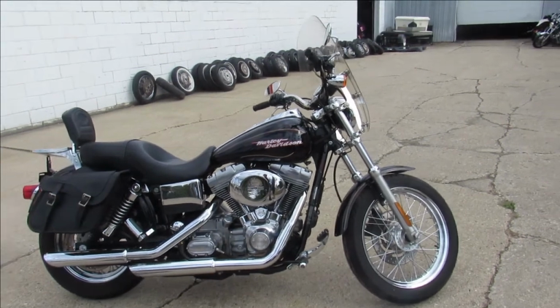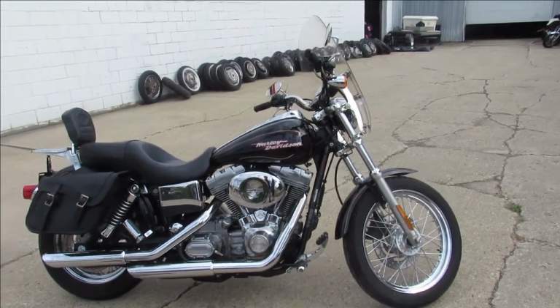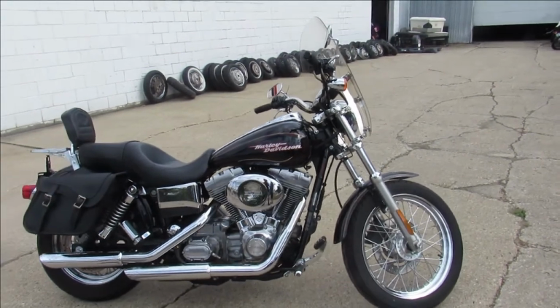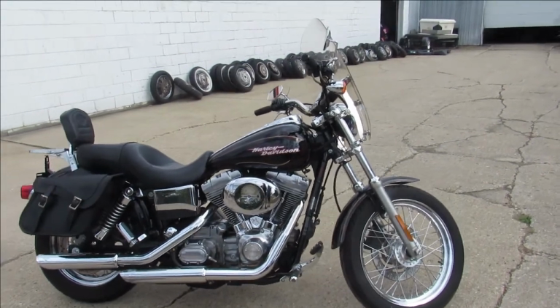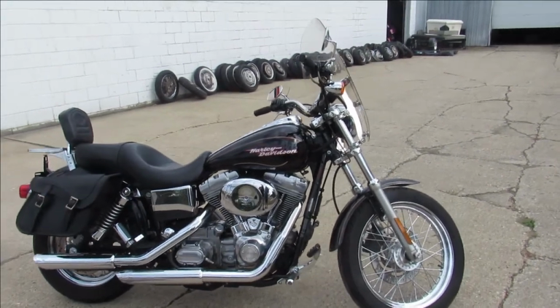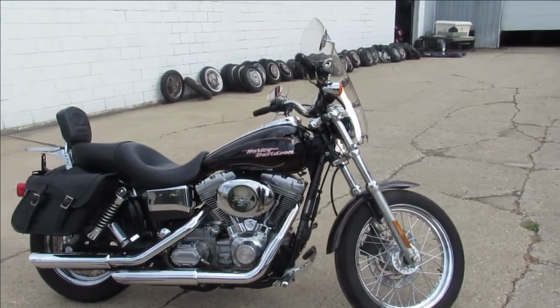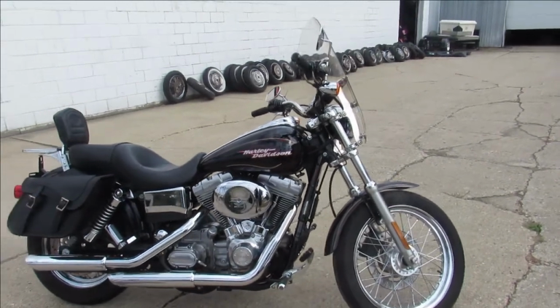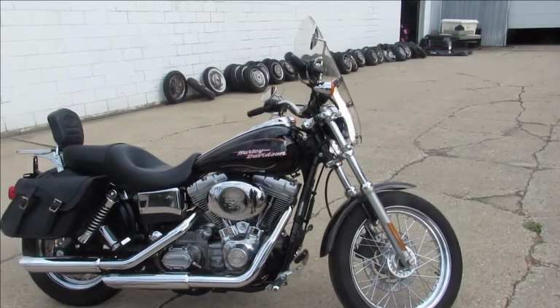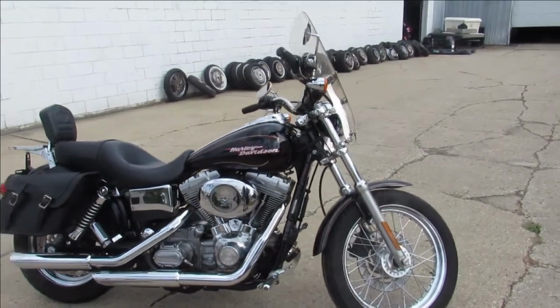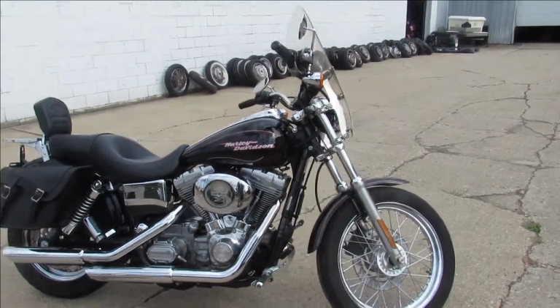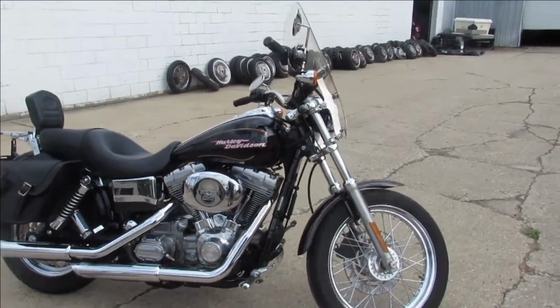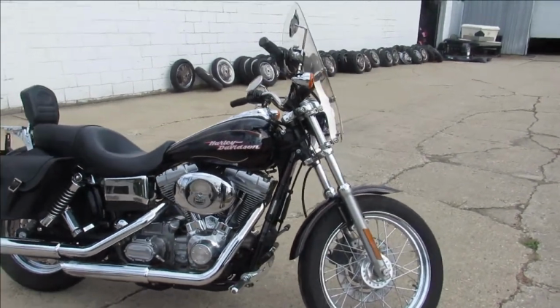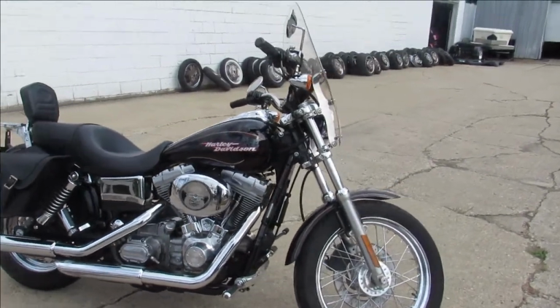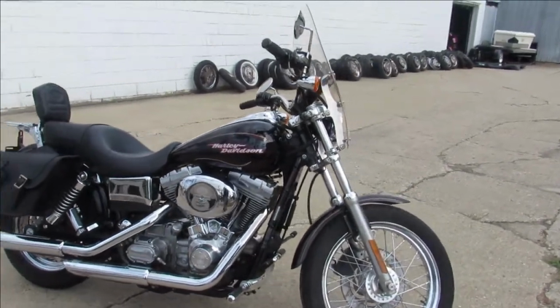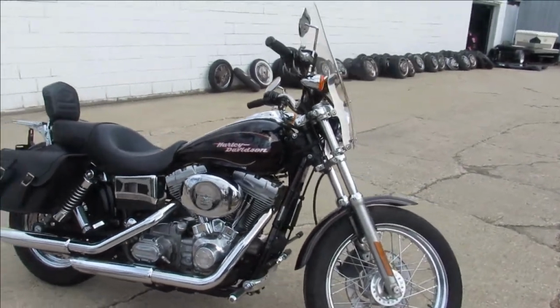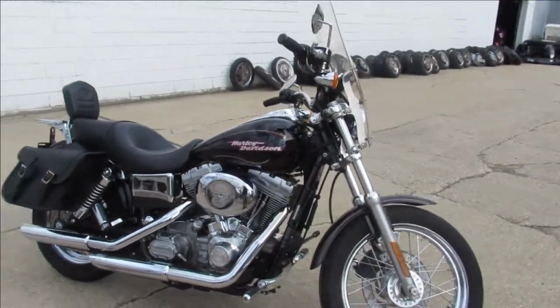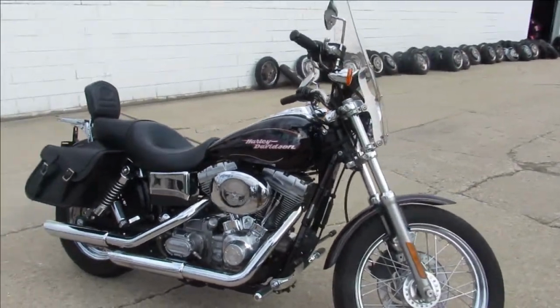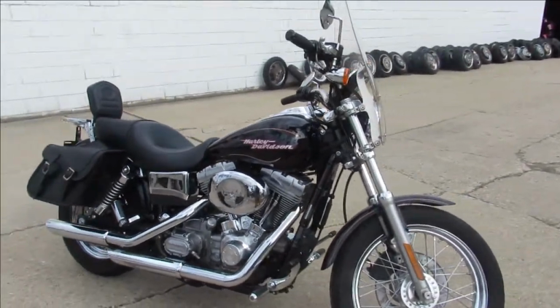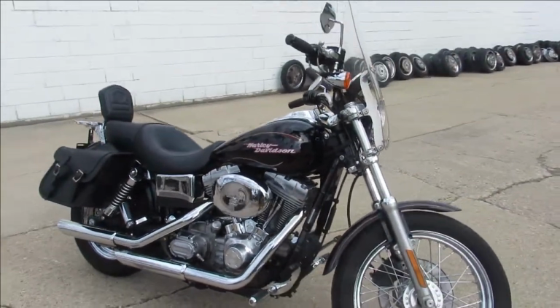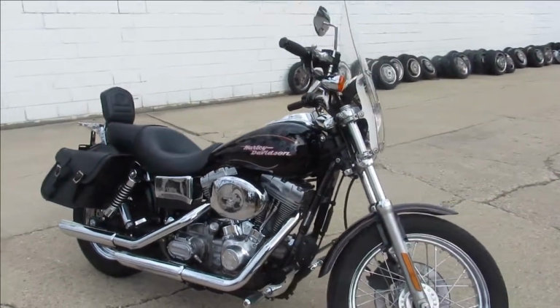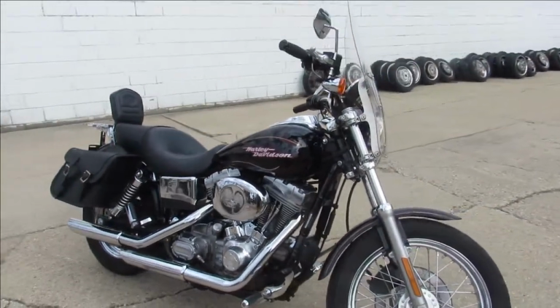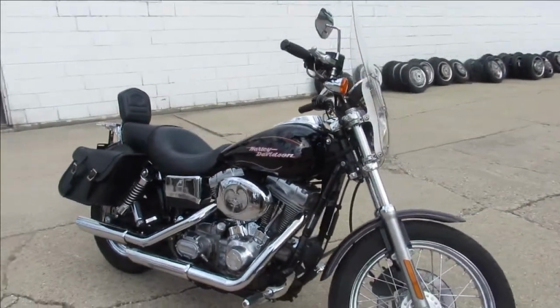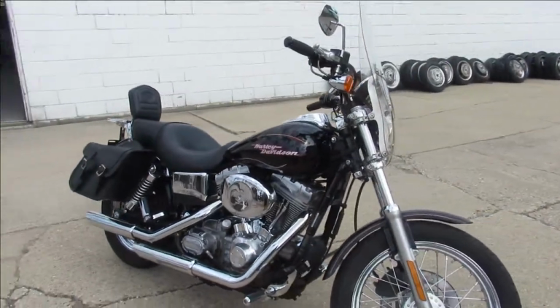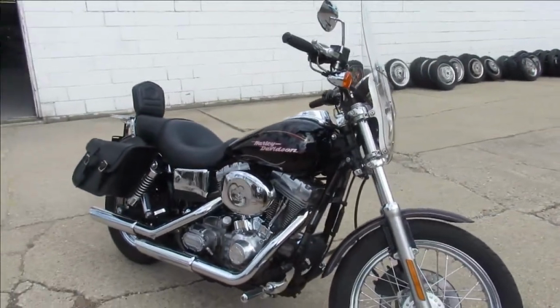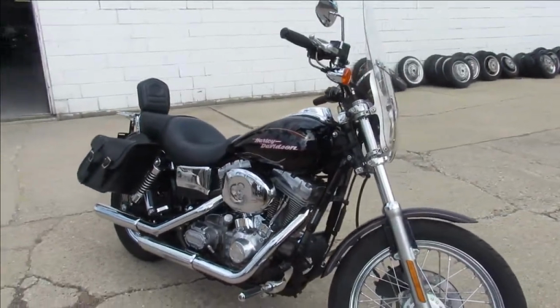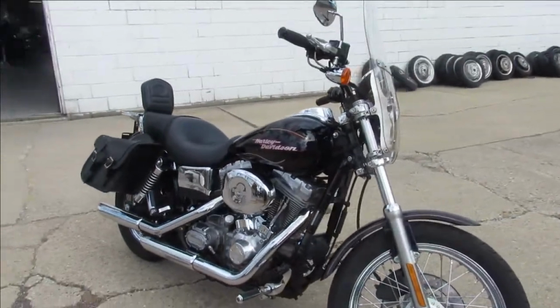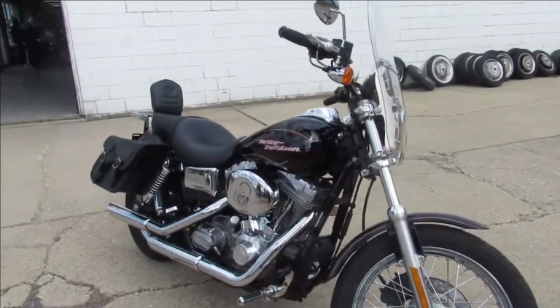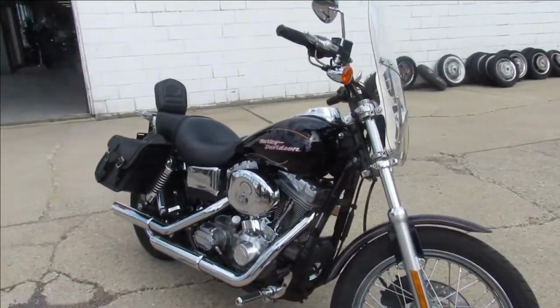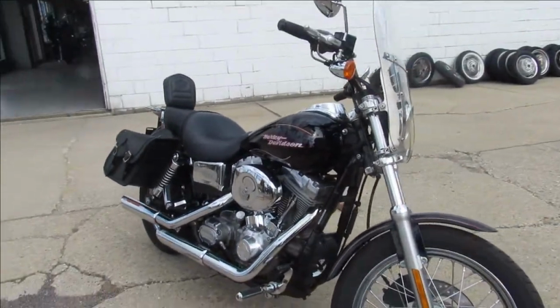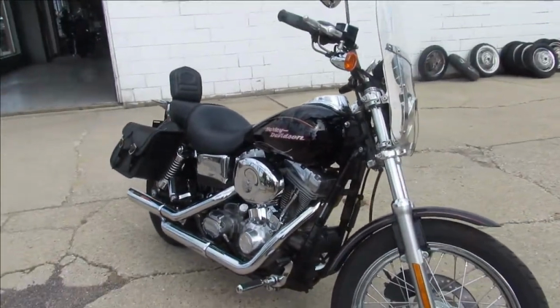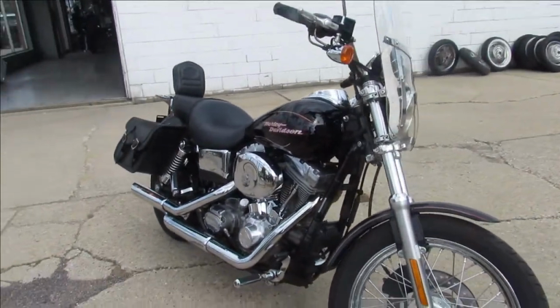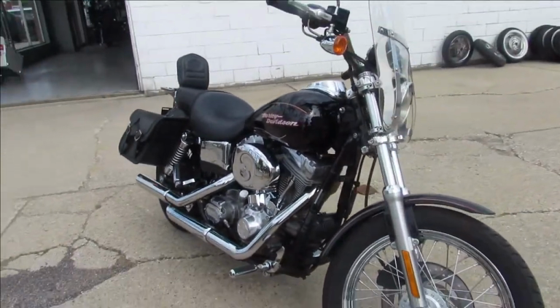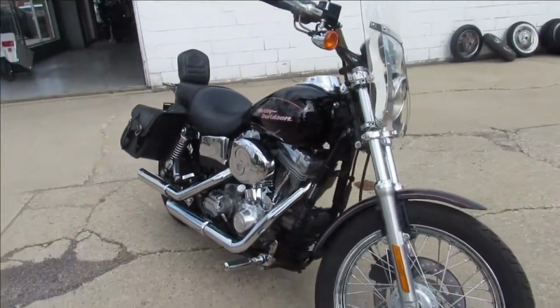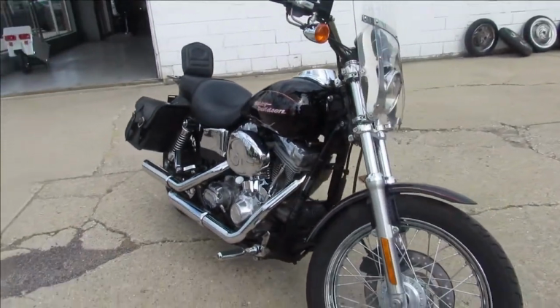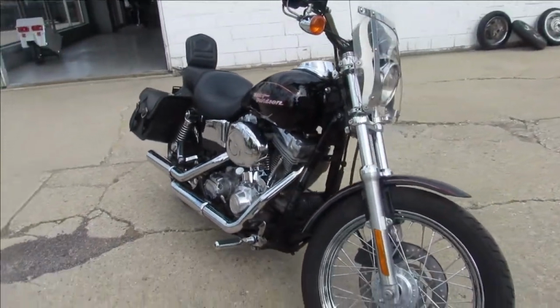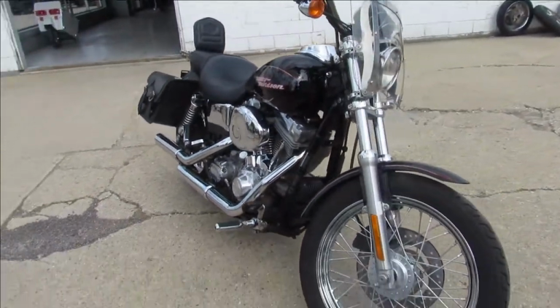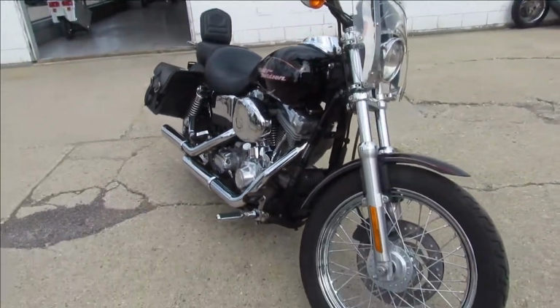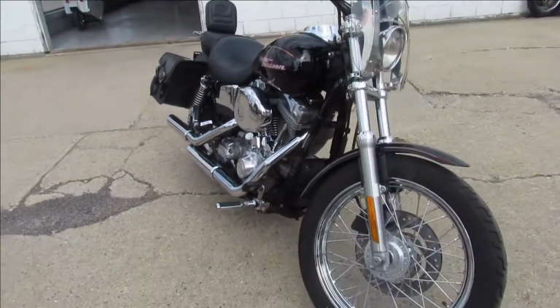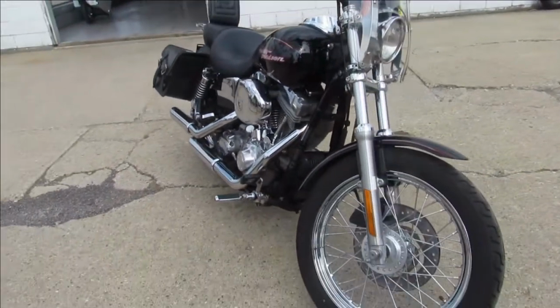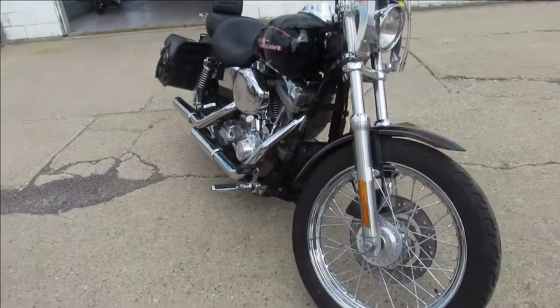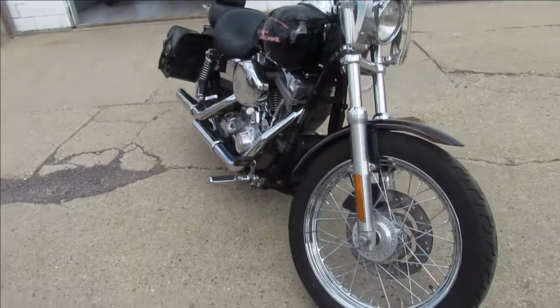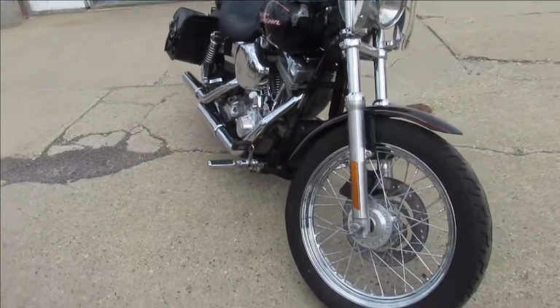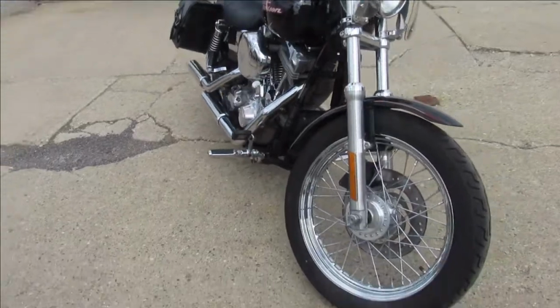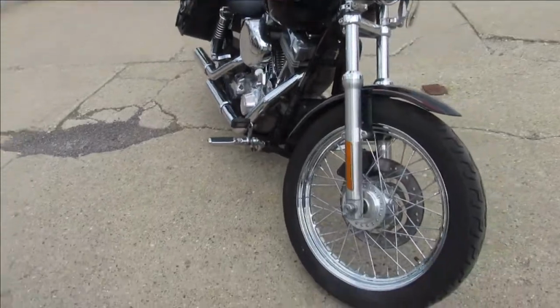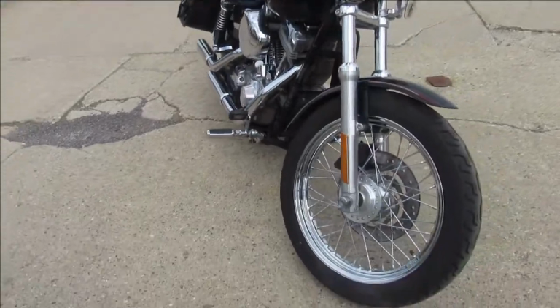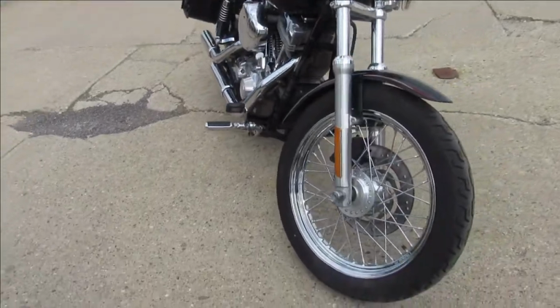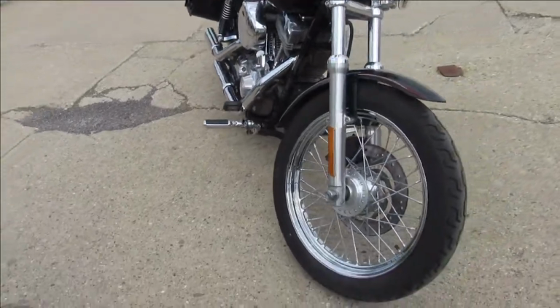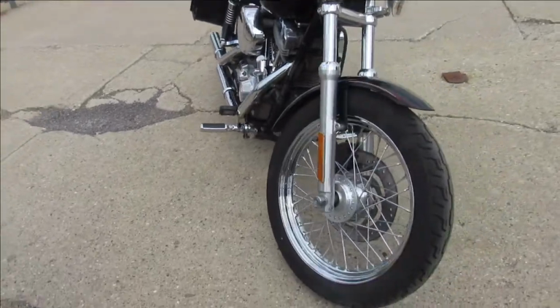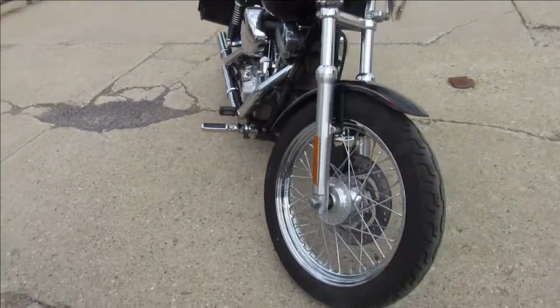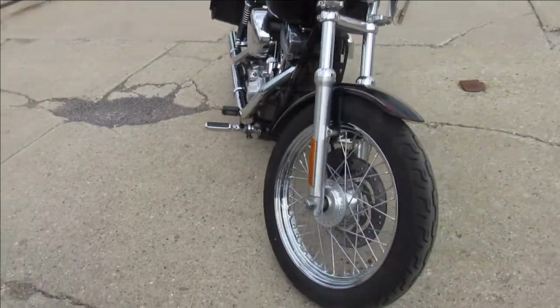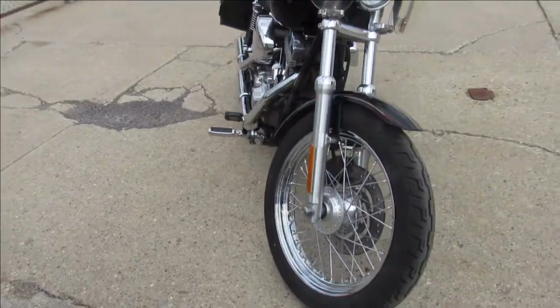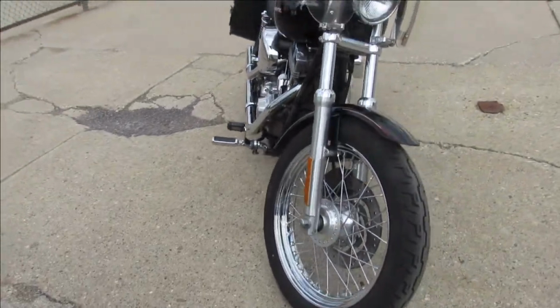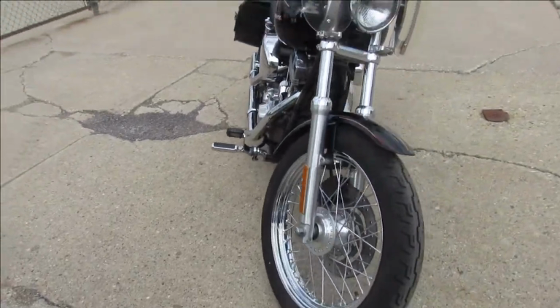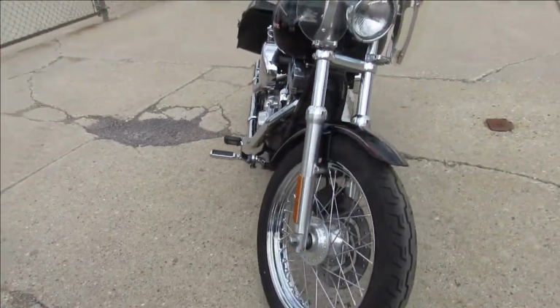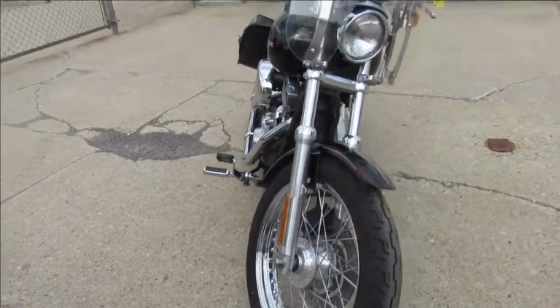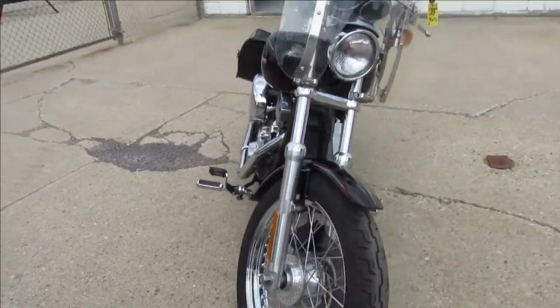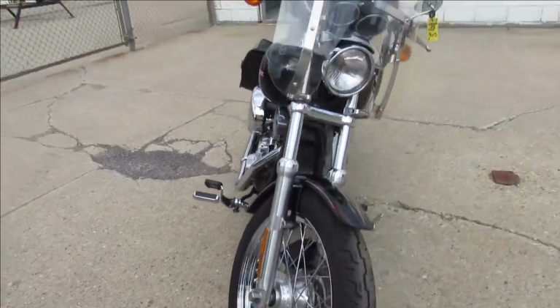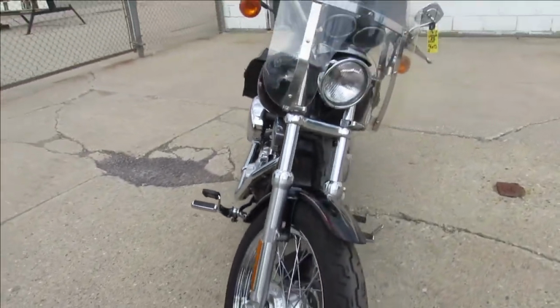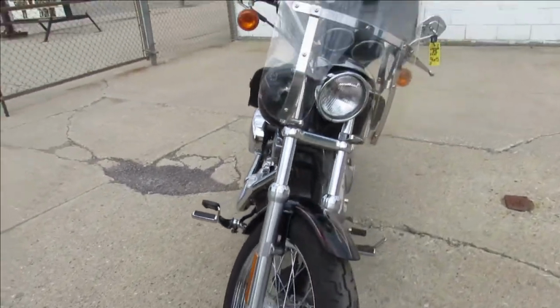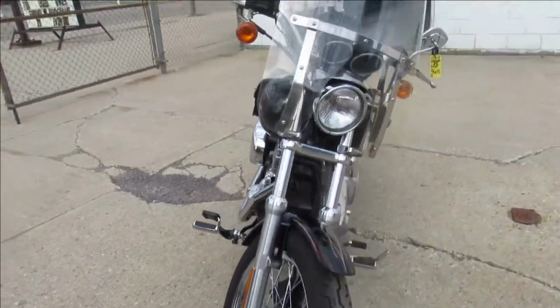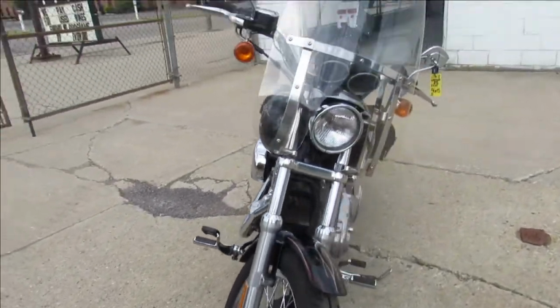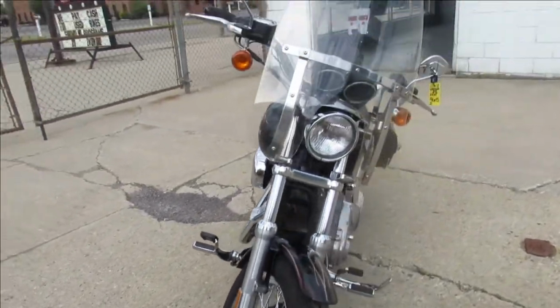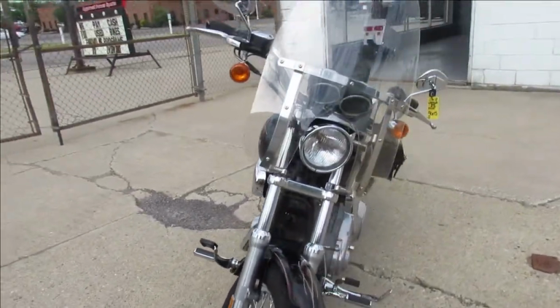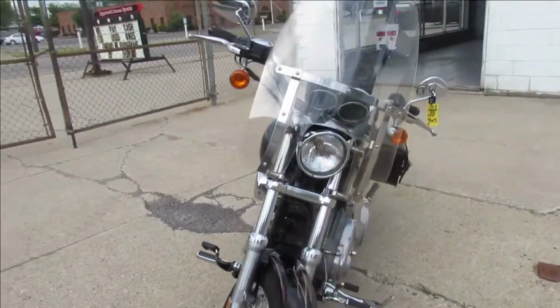Hey guys, ApprovalPowersSports.com here doing a video on a bike we just took in here. This is a 2004 Harley Dyna Superglide for sale.